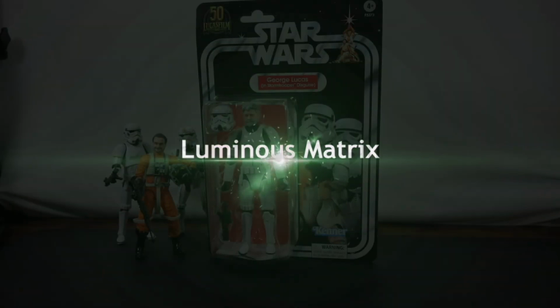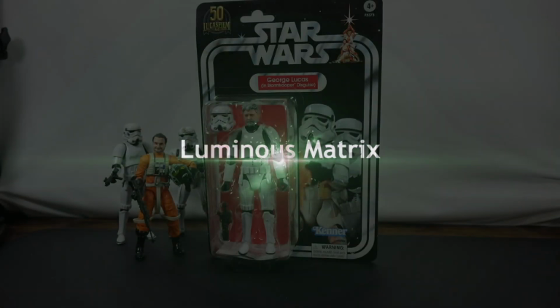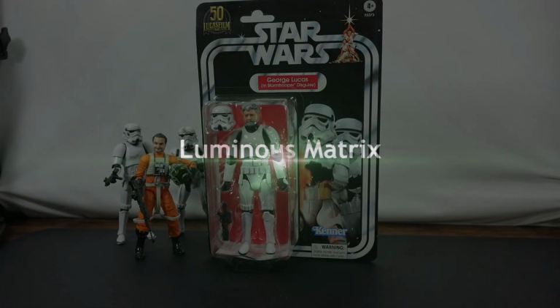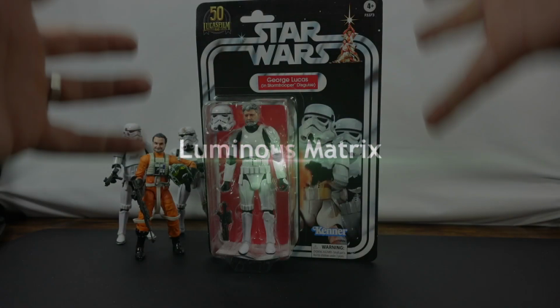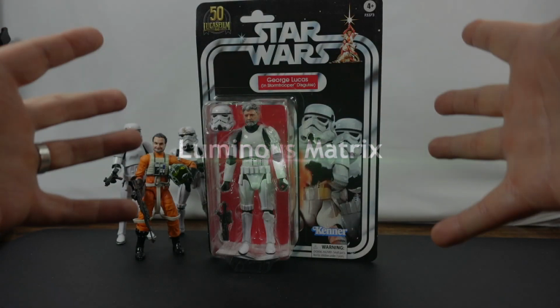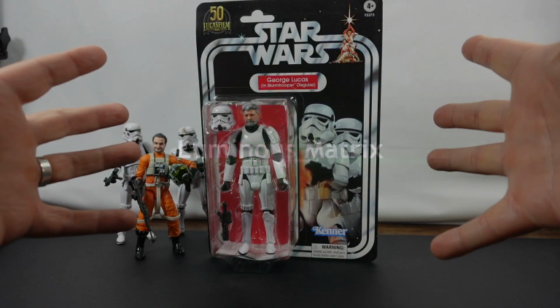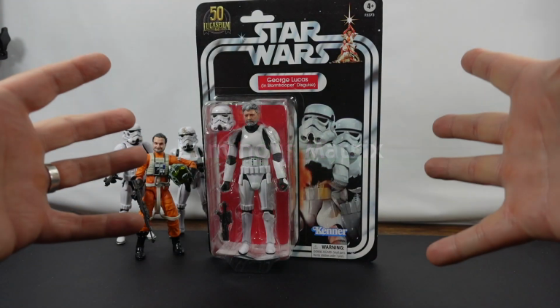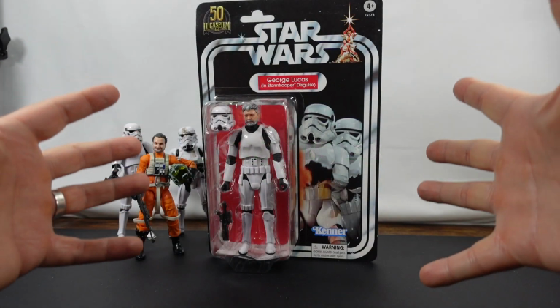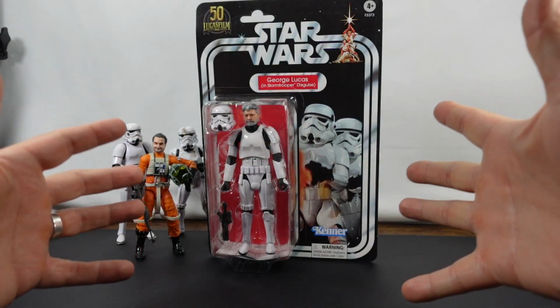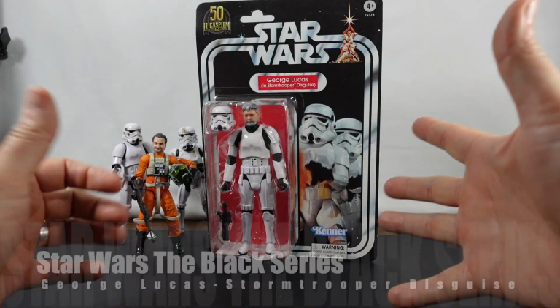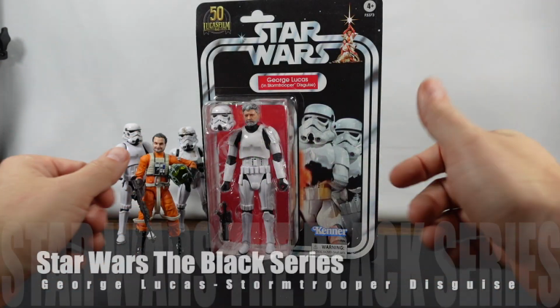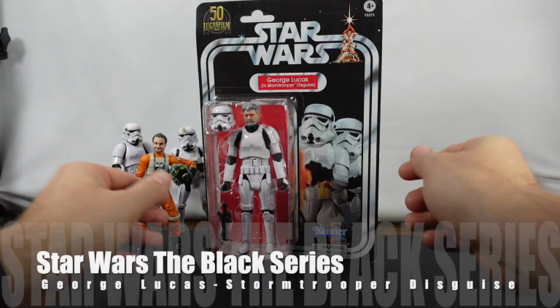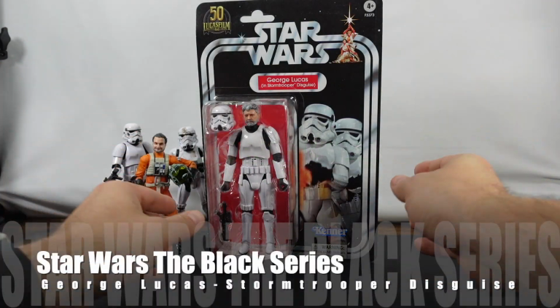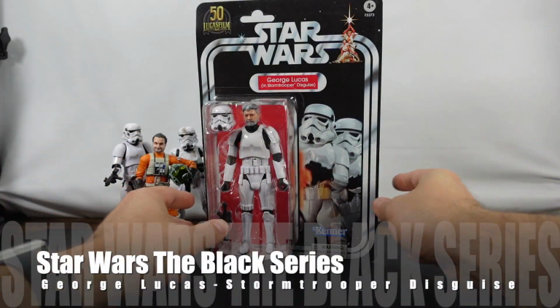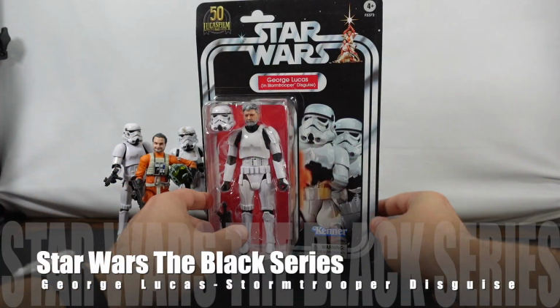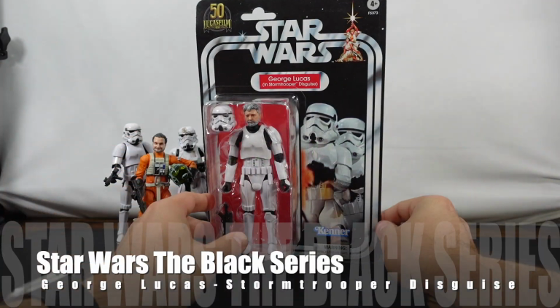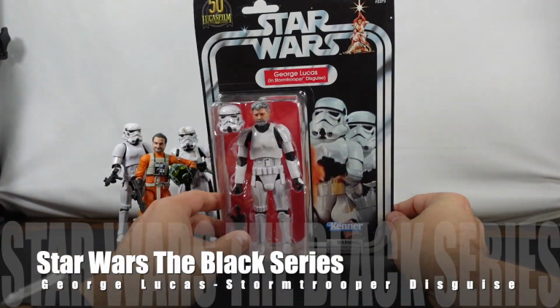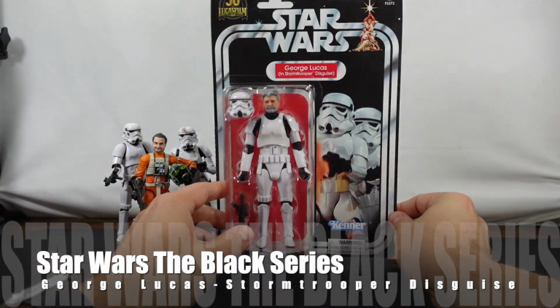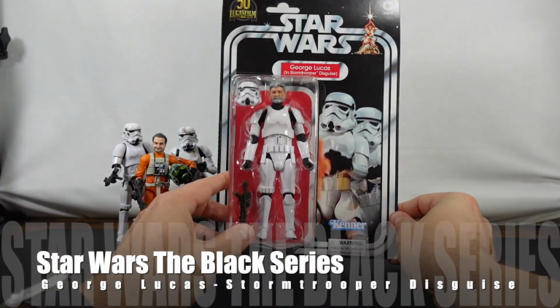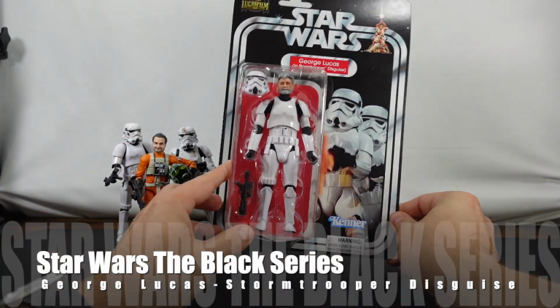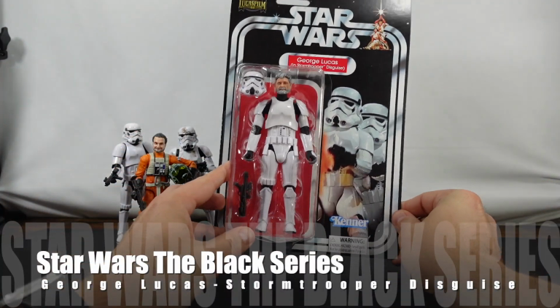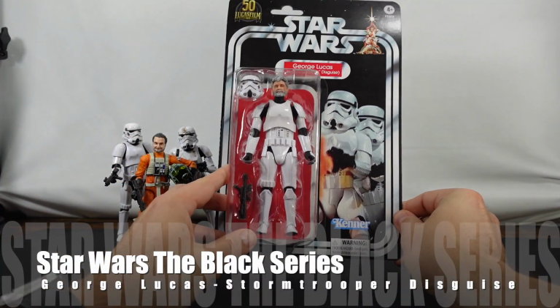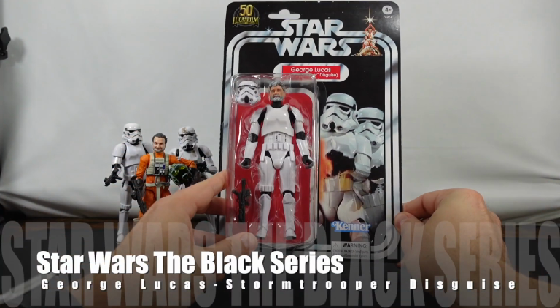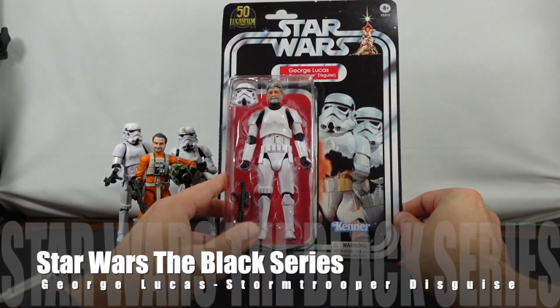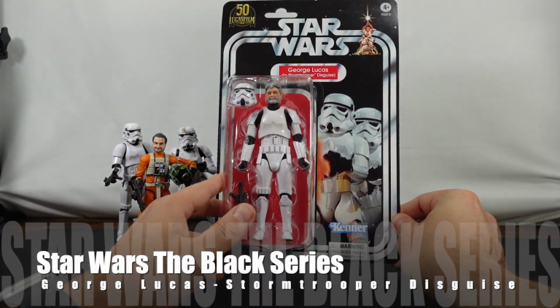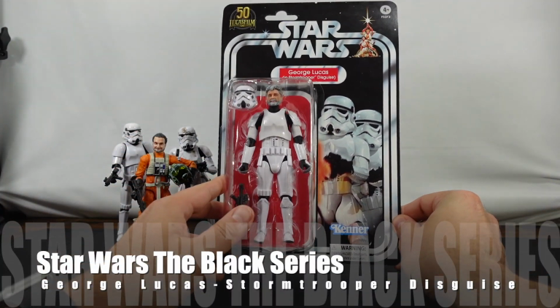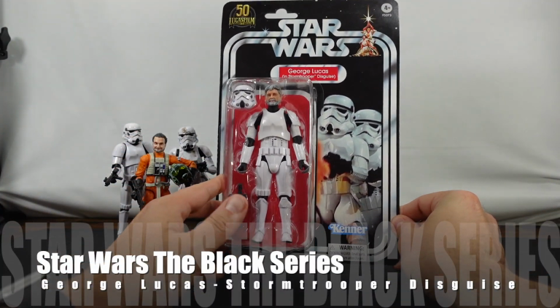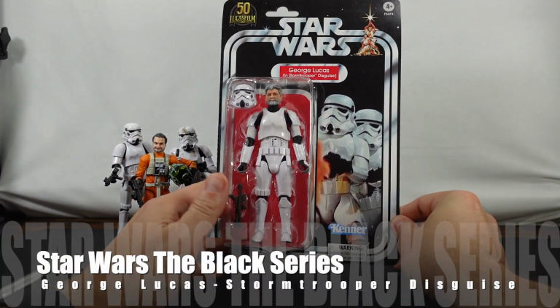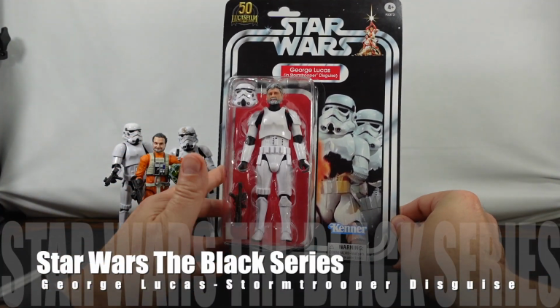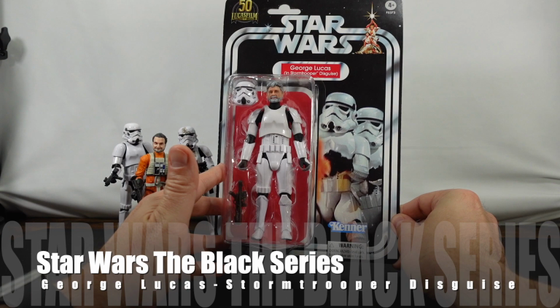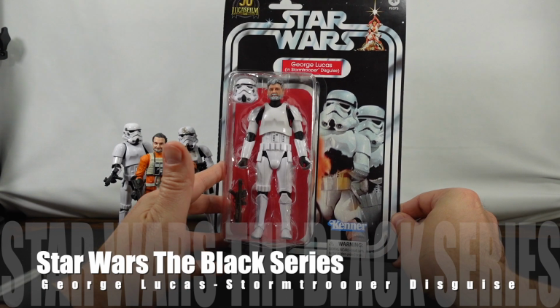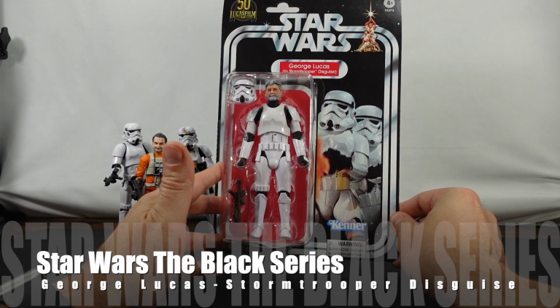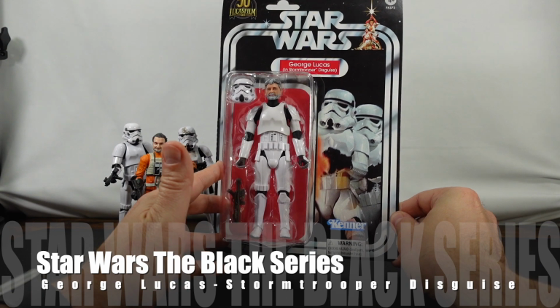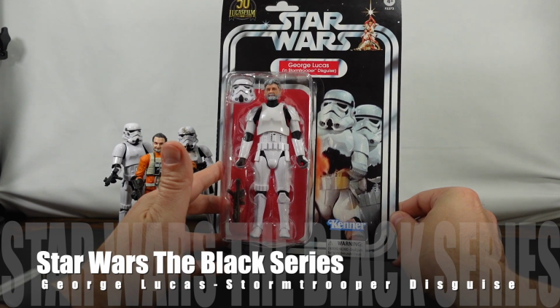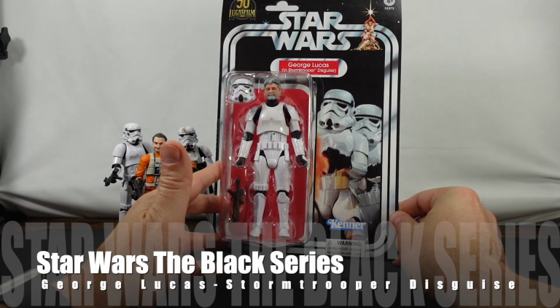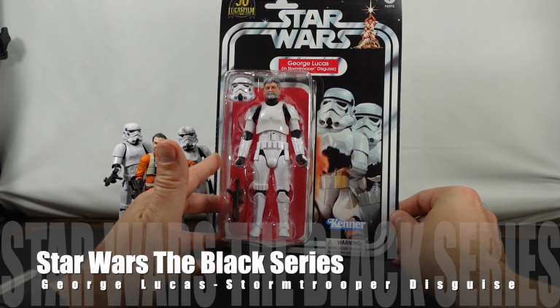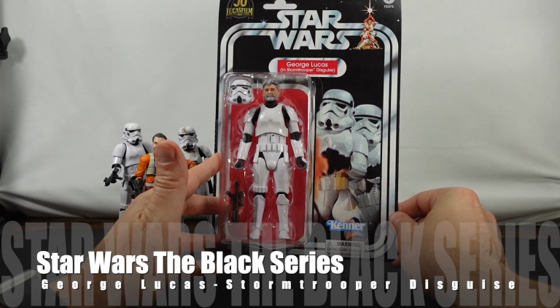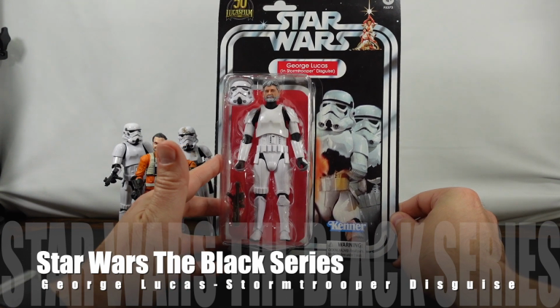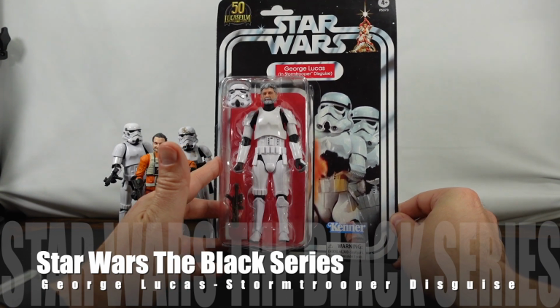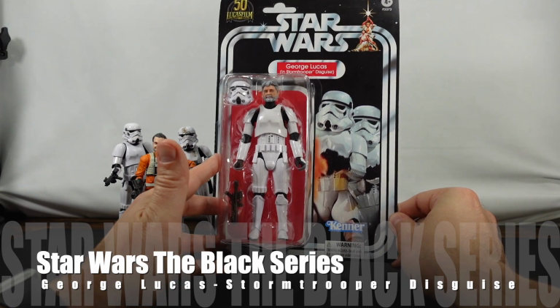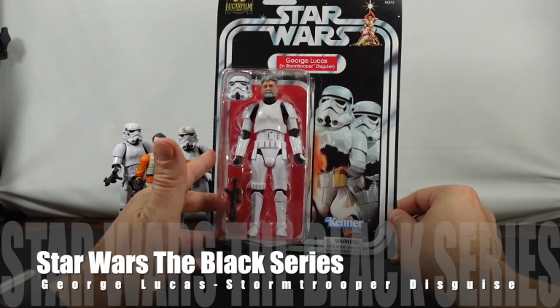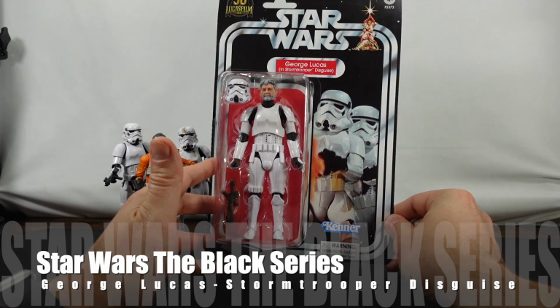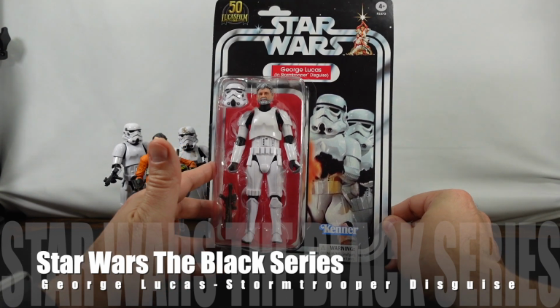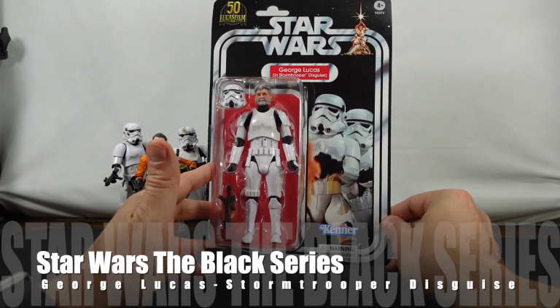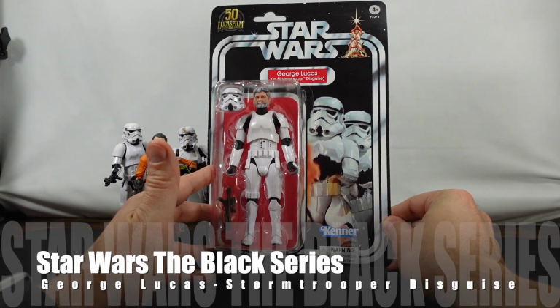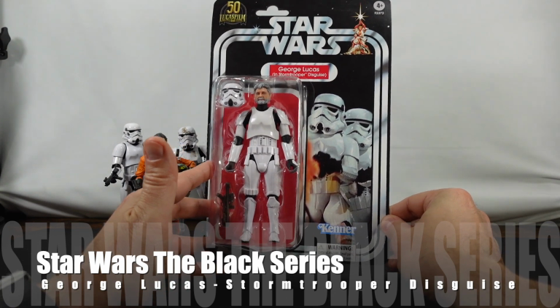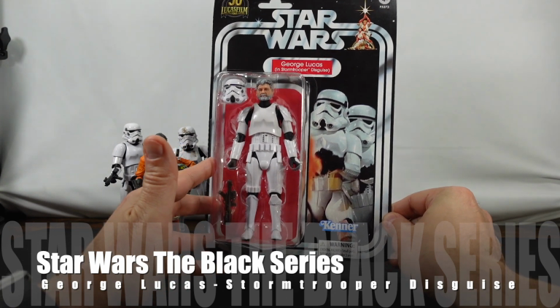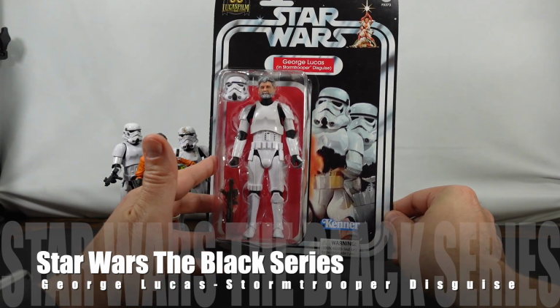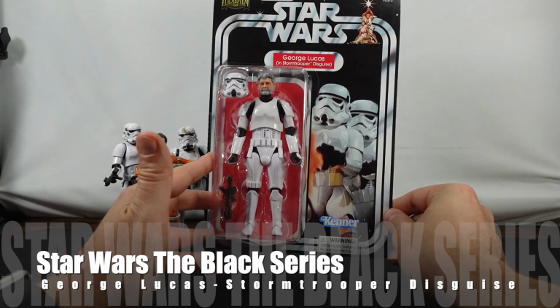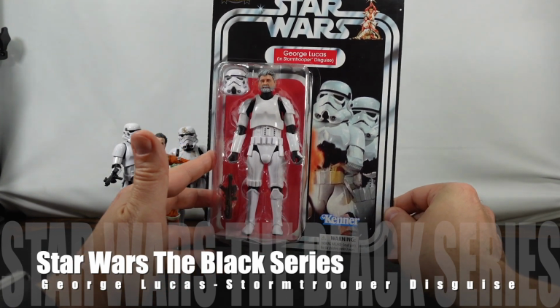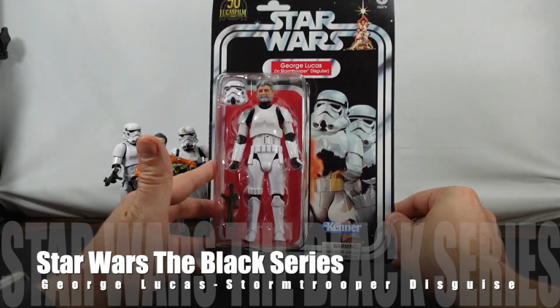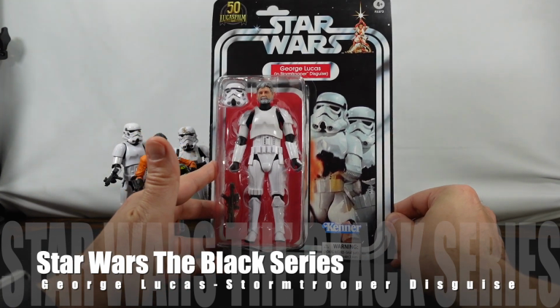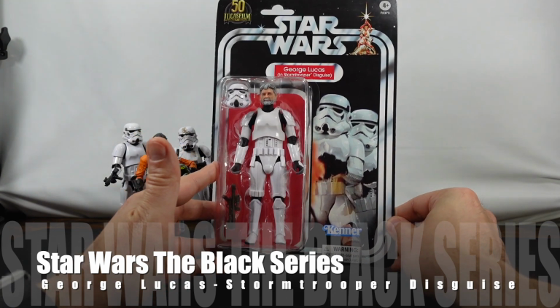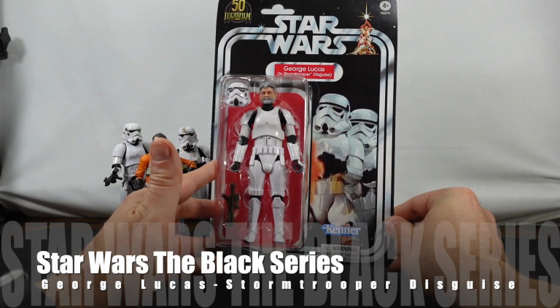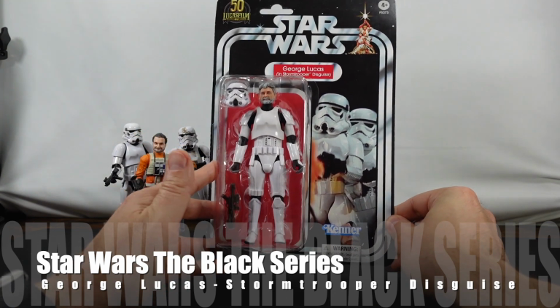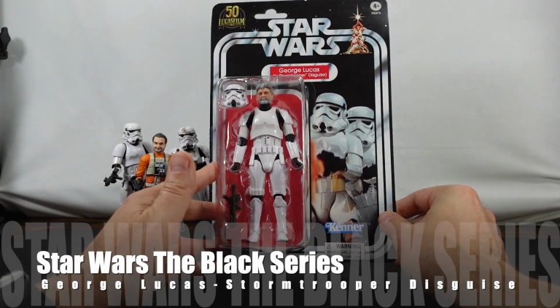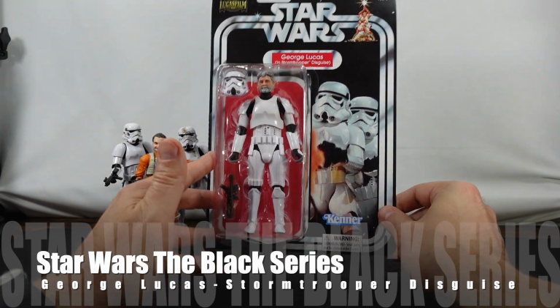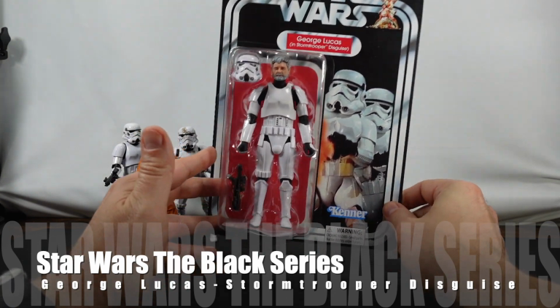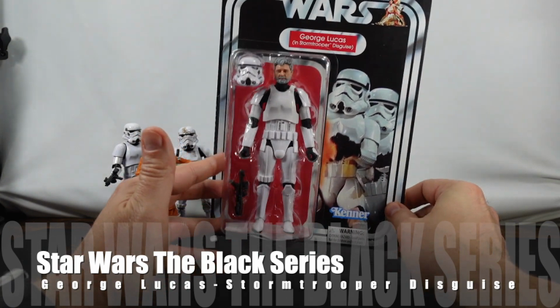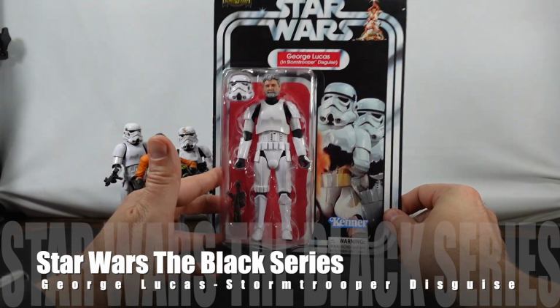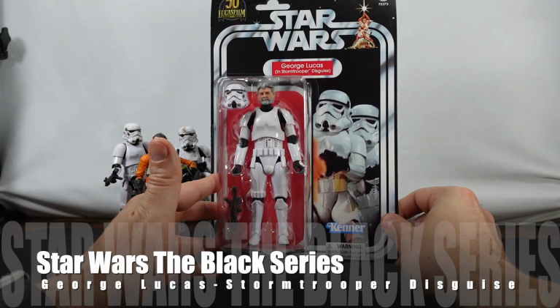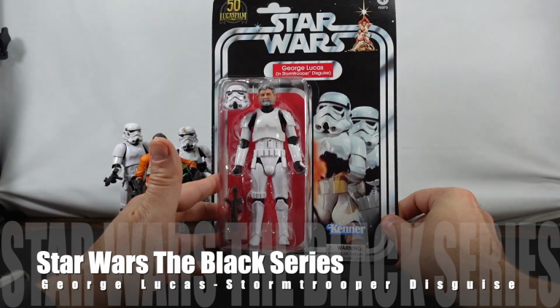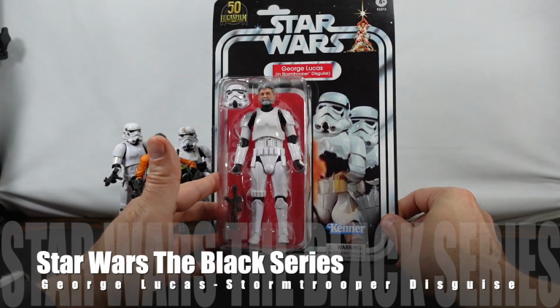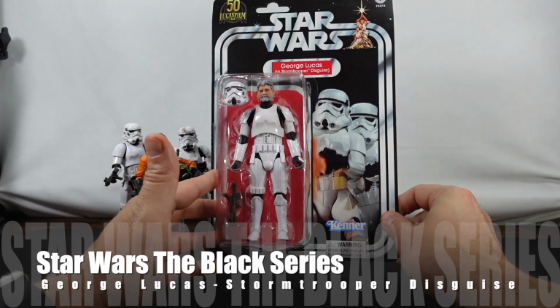Hello everyone! As you can see, we have the George Lucas in Stormtrooper disguise — the creator himself — action figure.